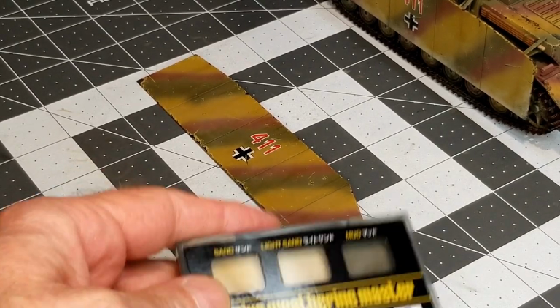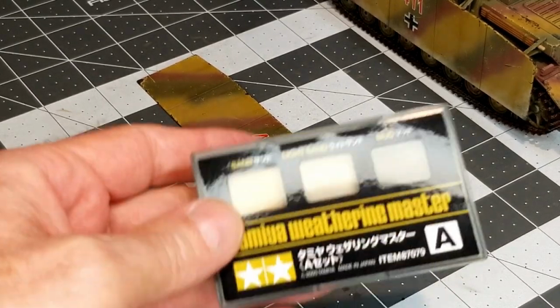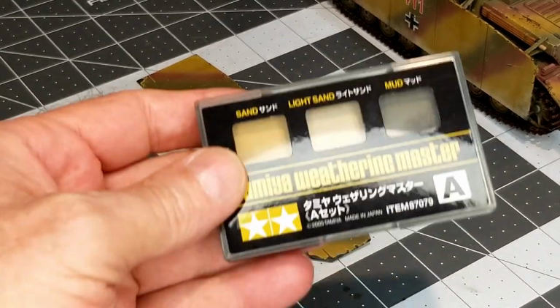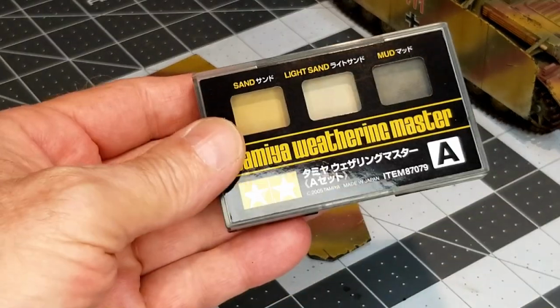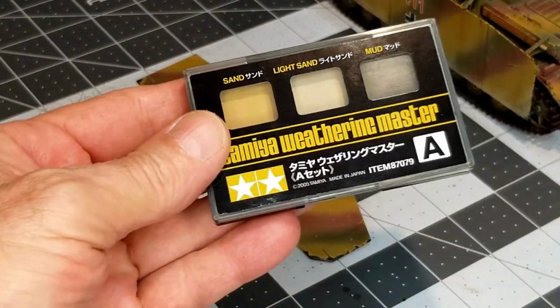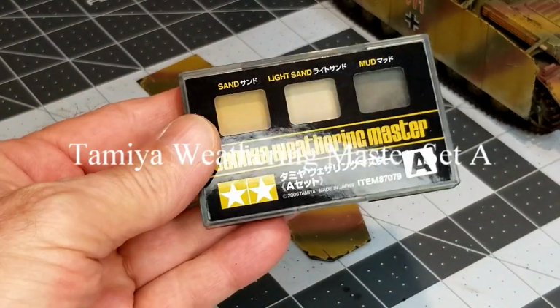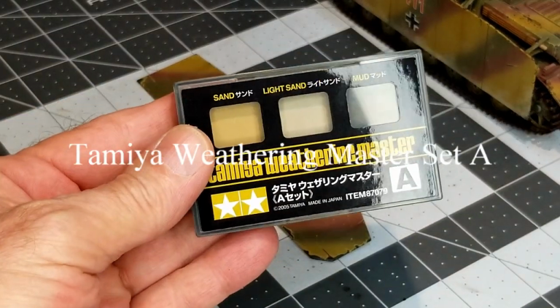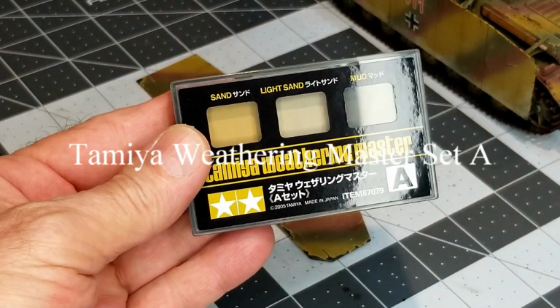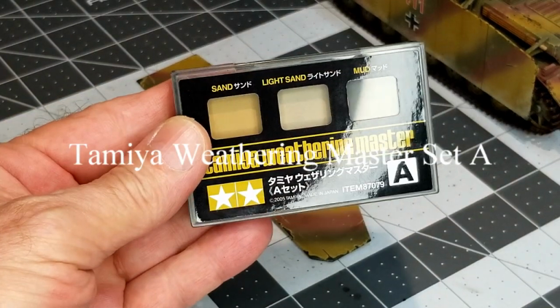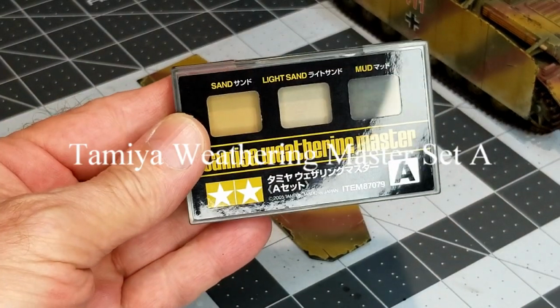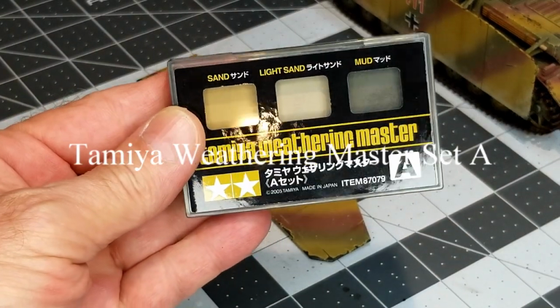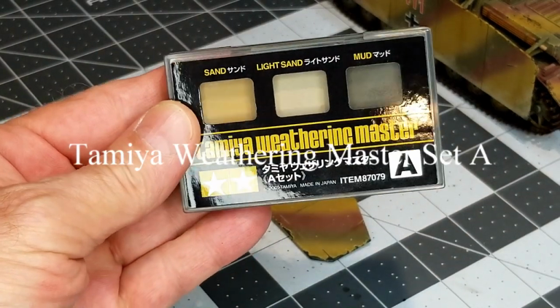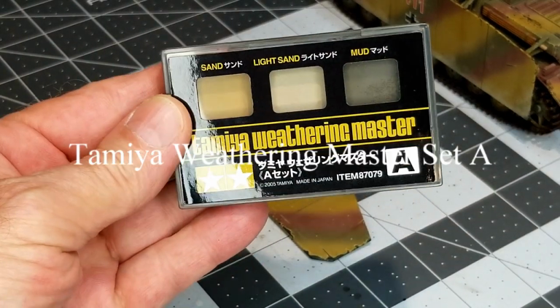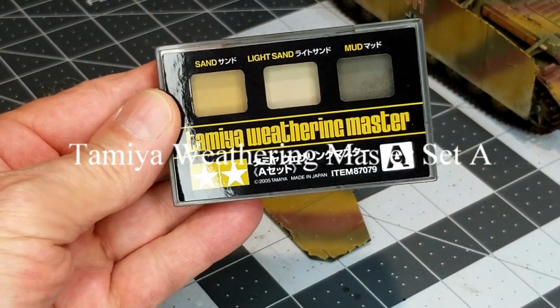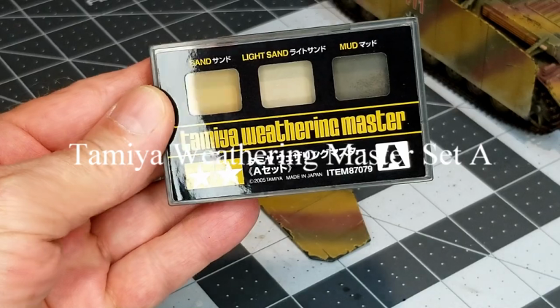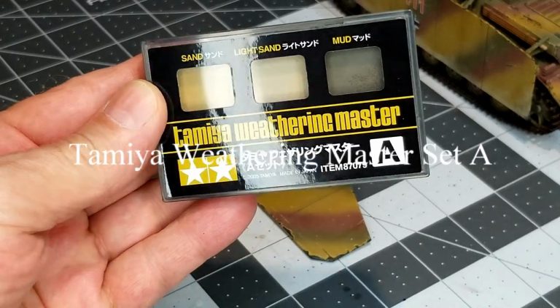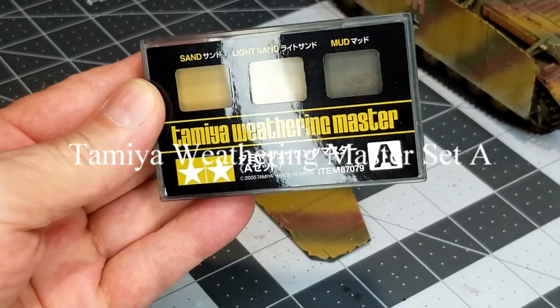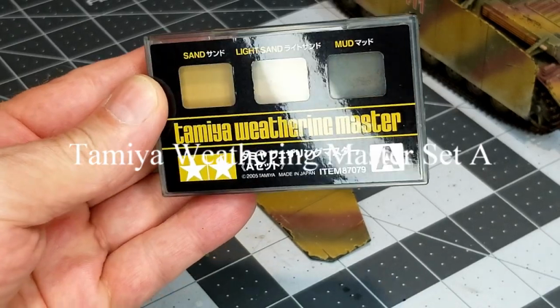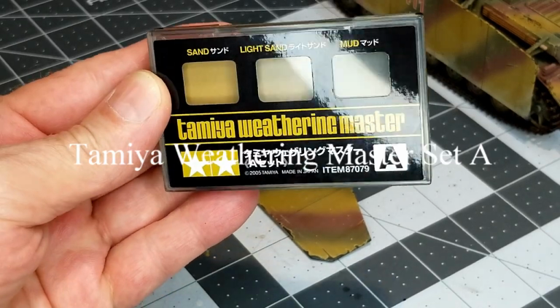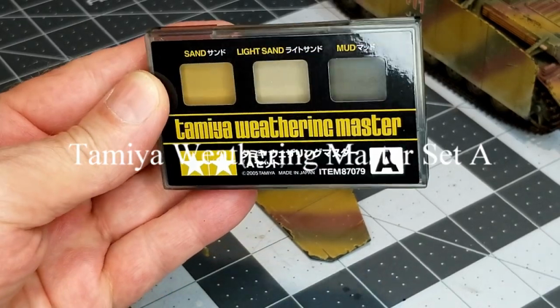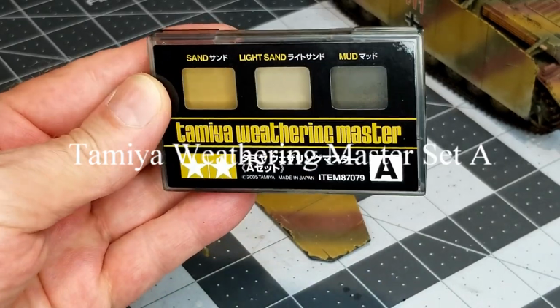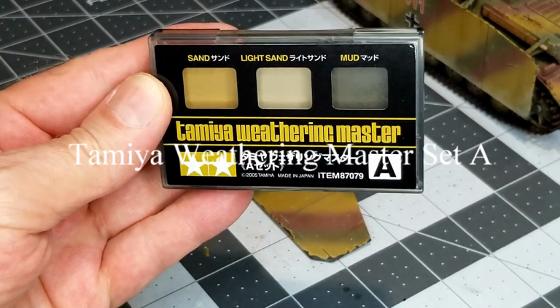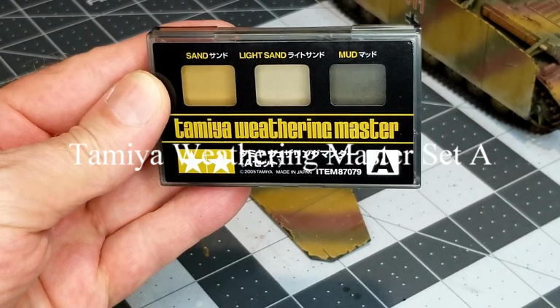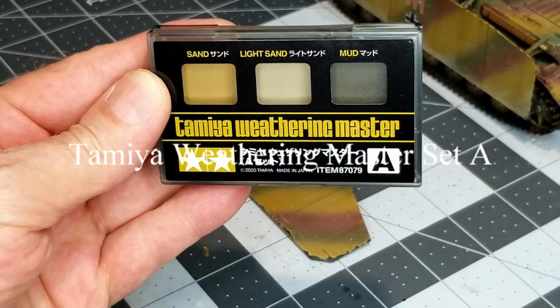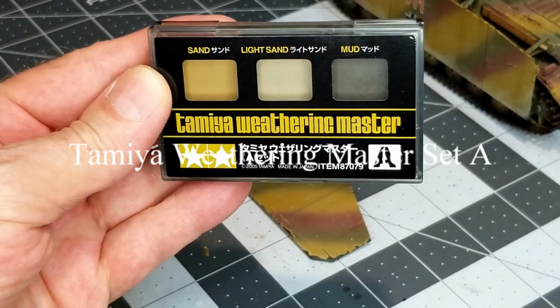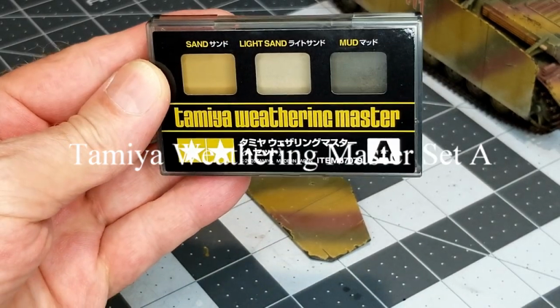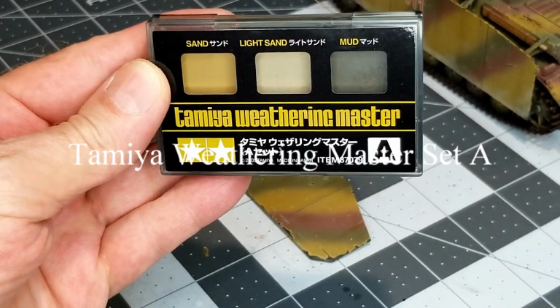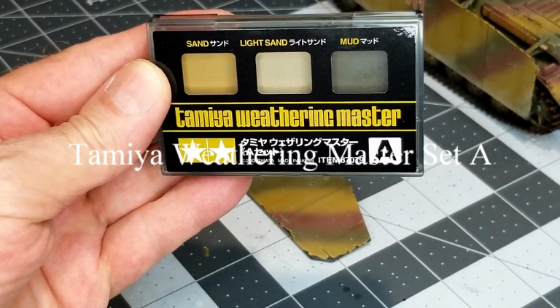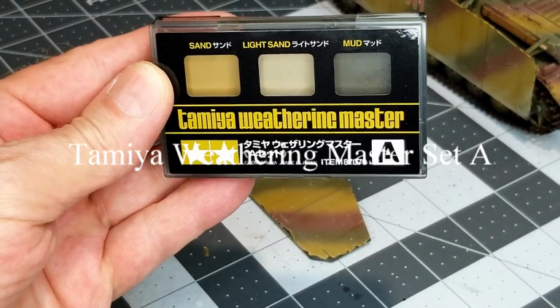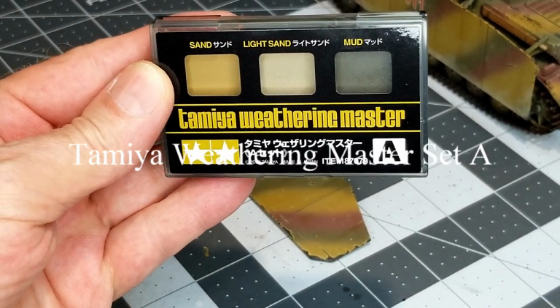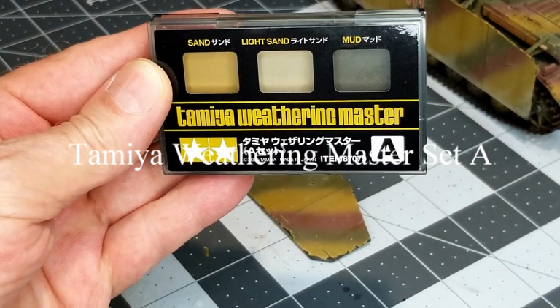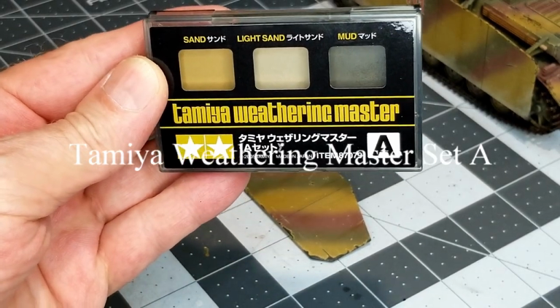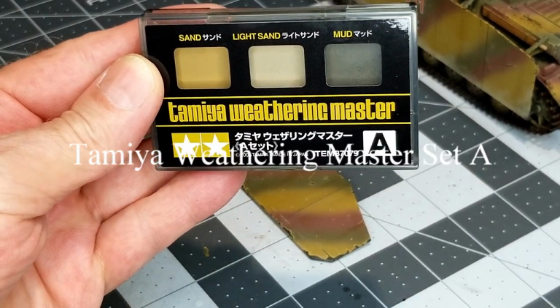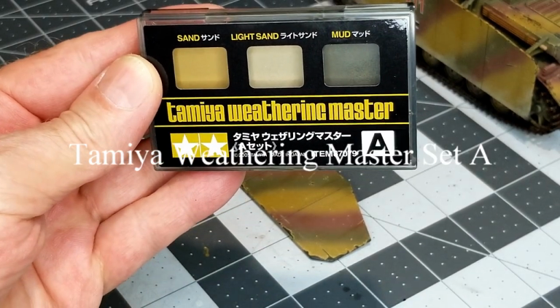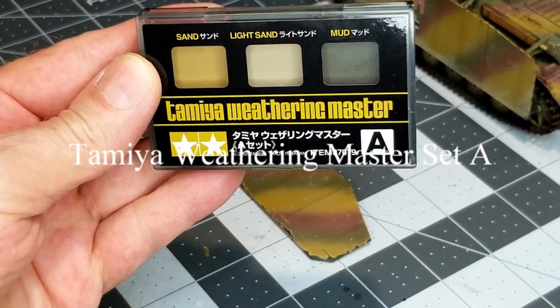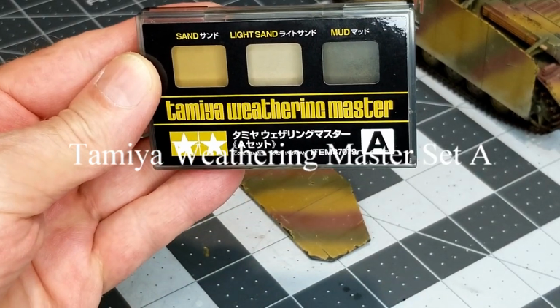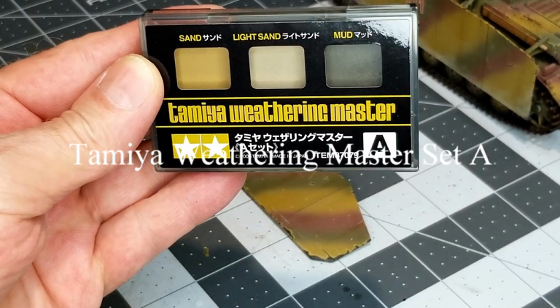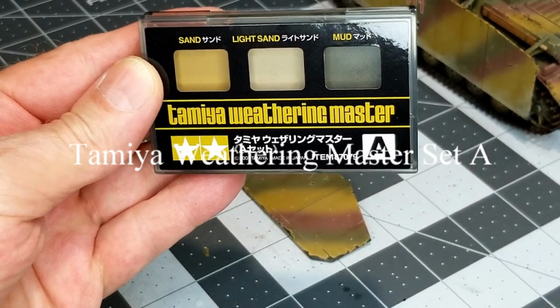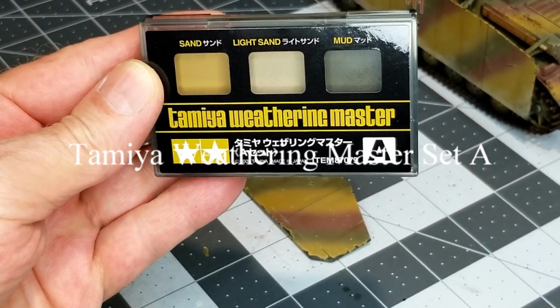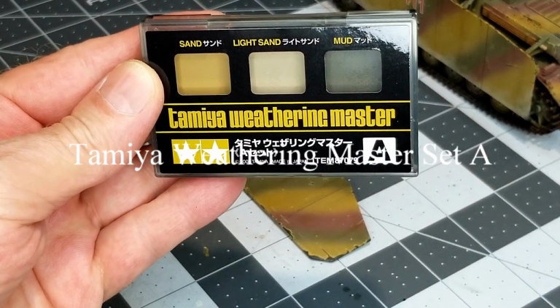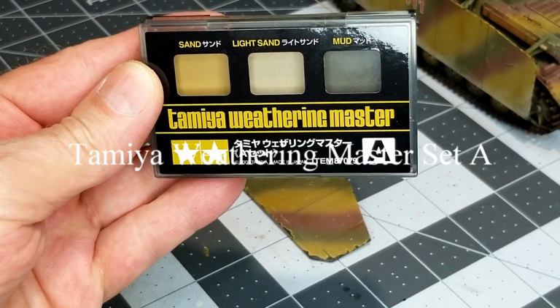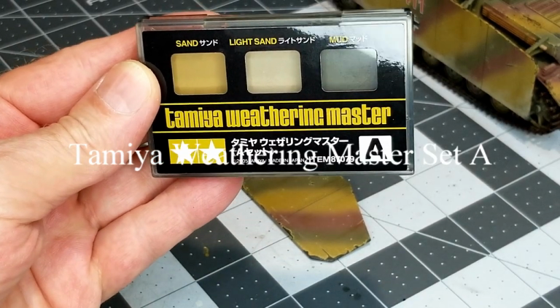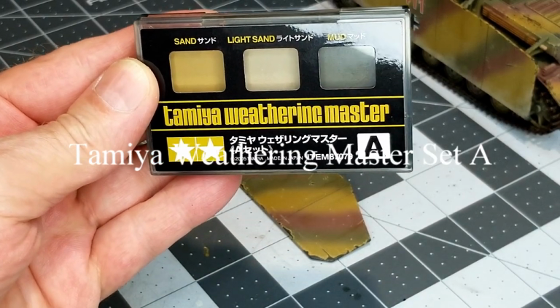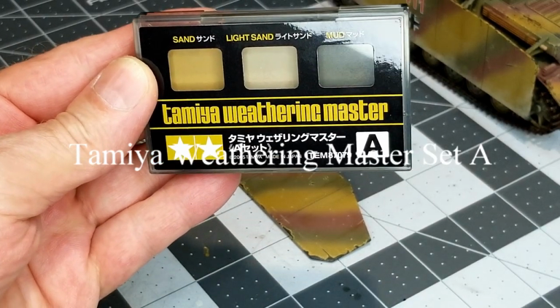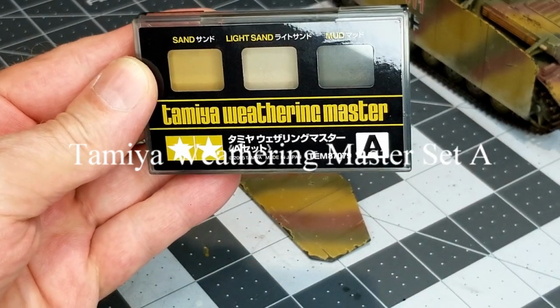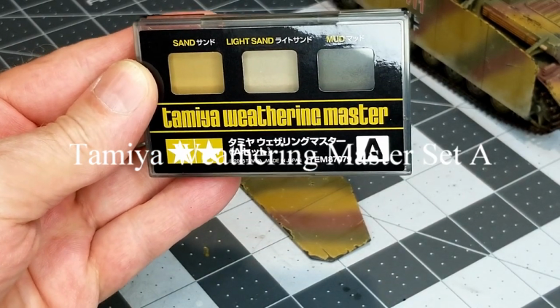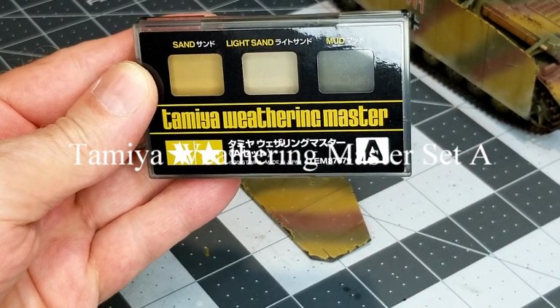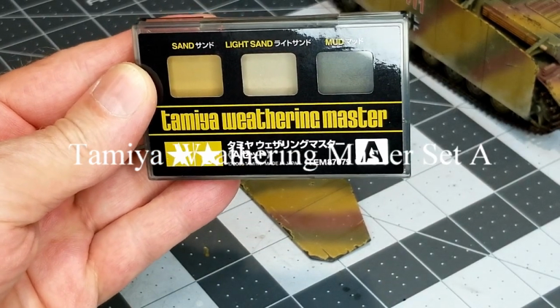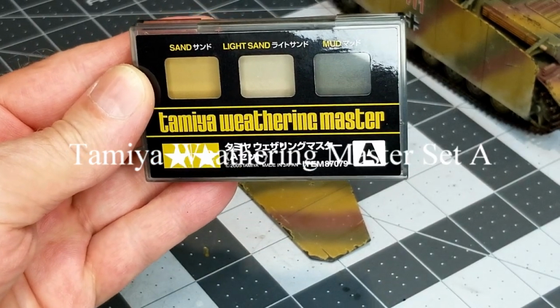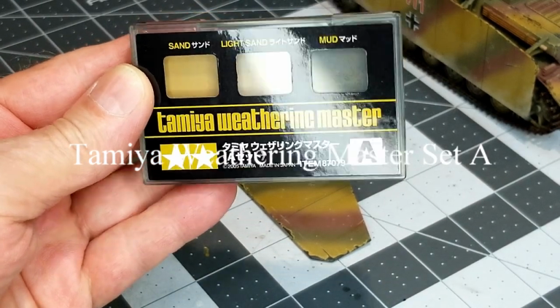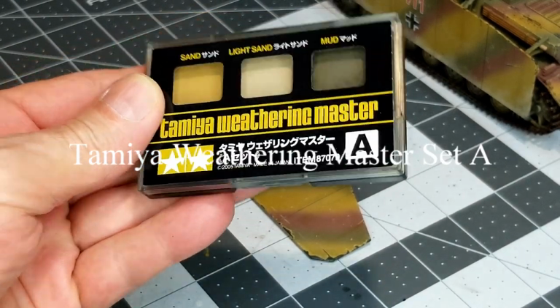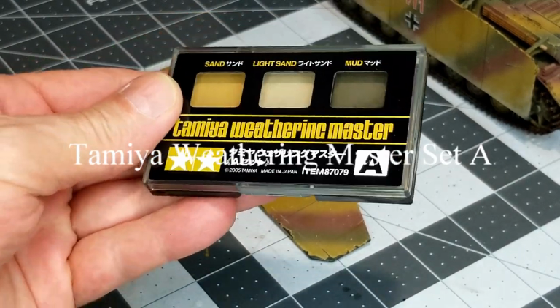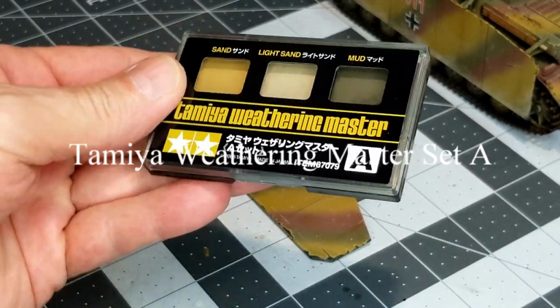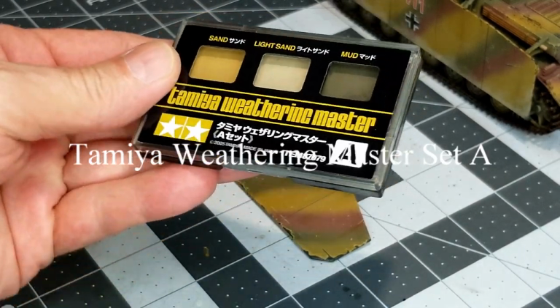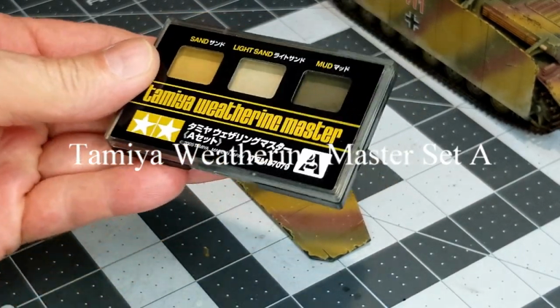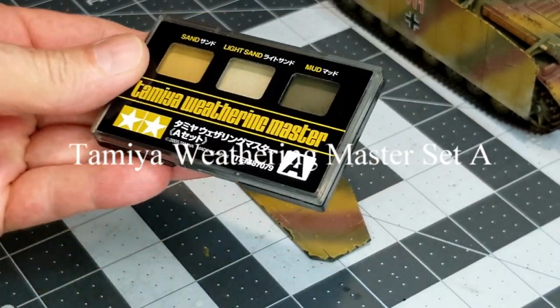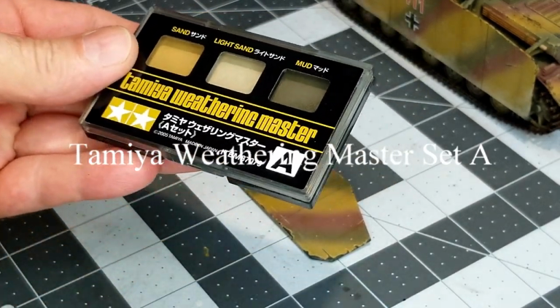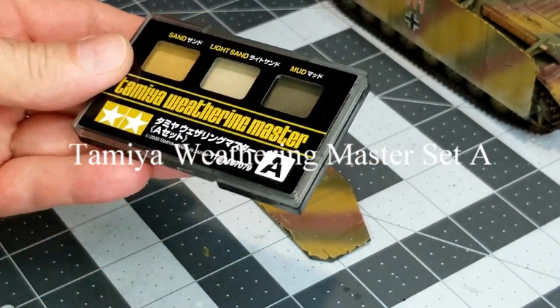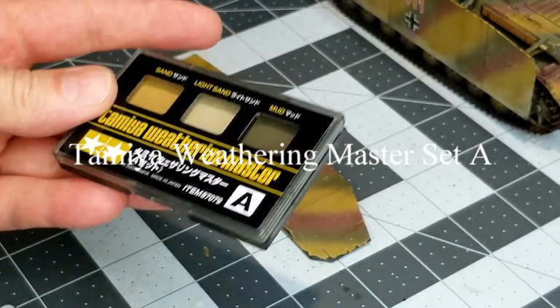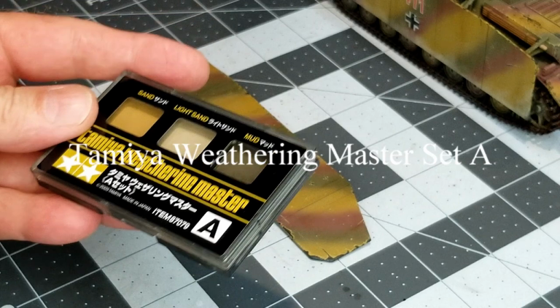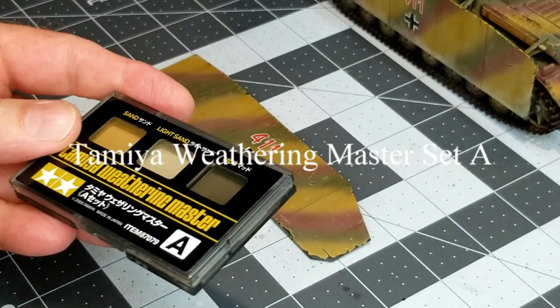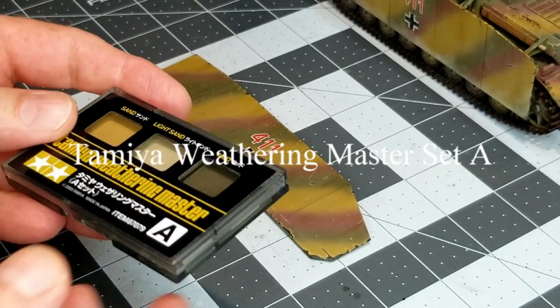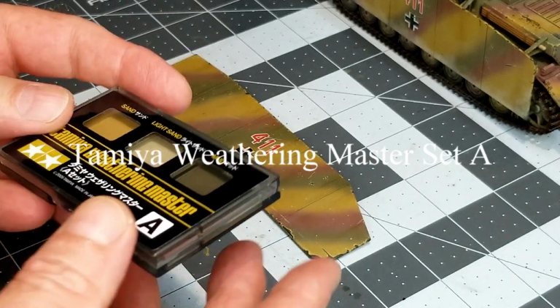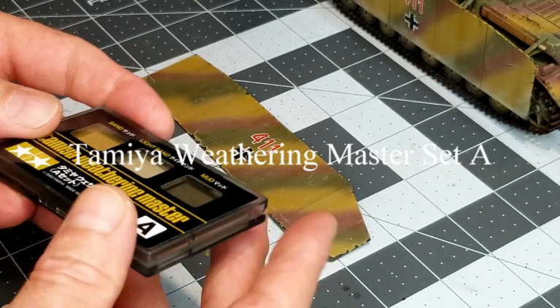While our figure is drying, we're going to continue weathering. I'm going to use the Tamiya Weathering Master Set A. What I'm going to do is use the light sand color that's in the middle of the set.